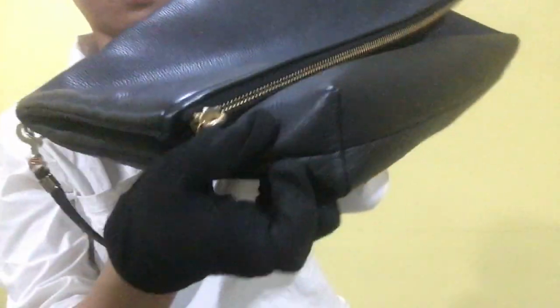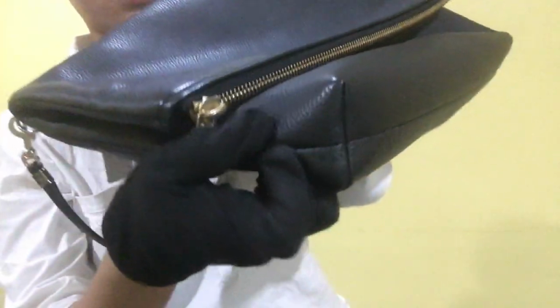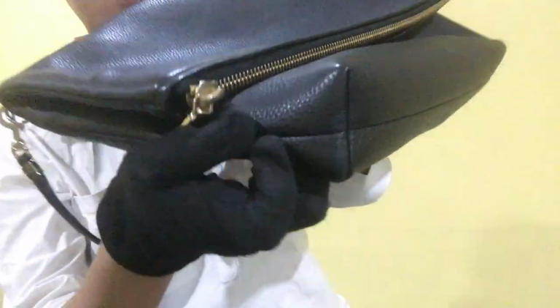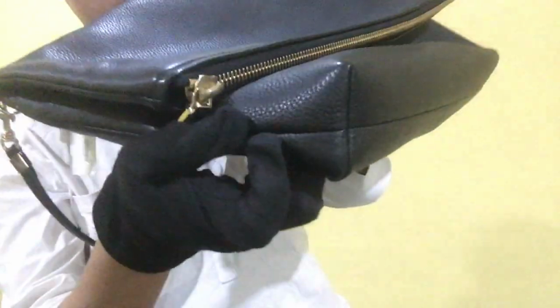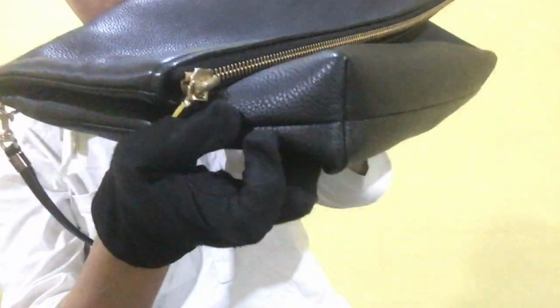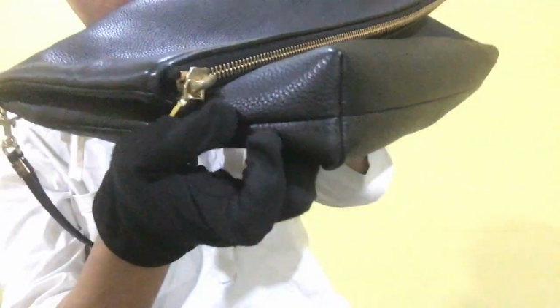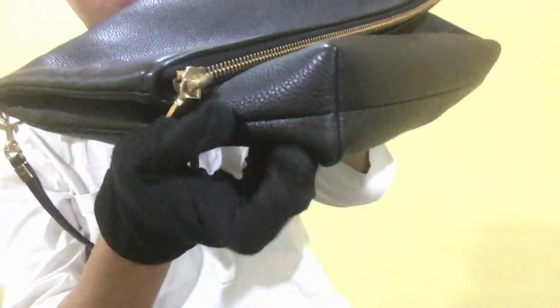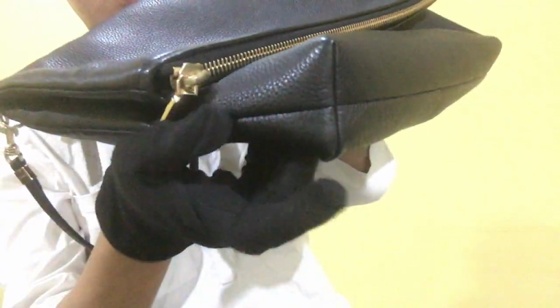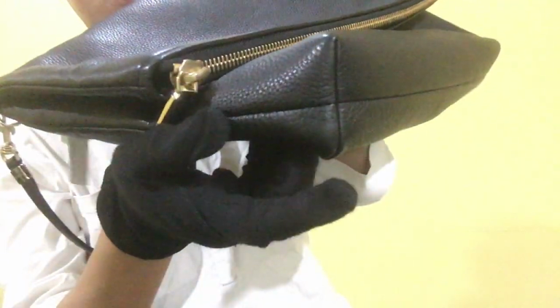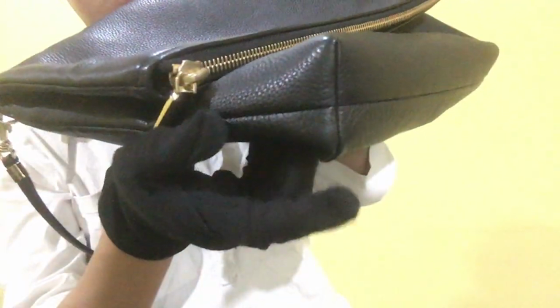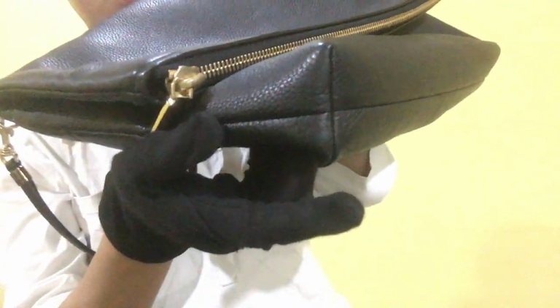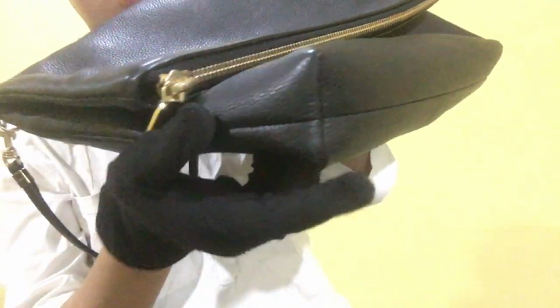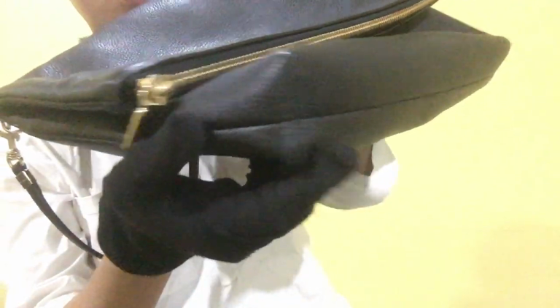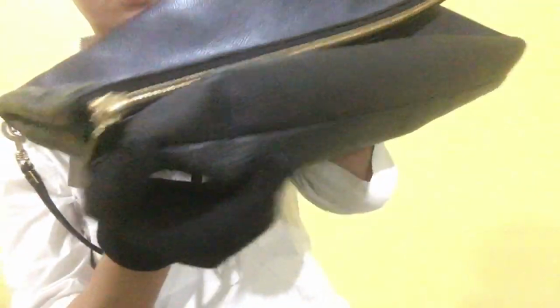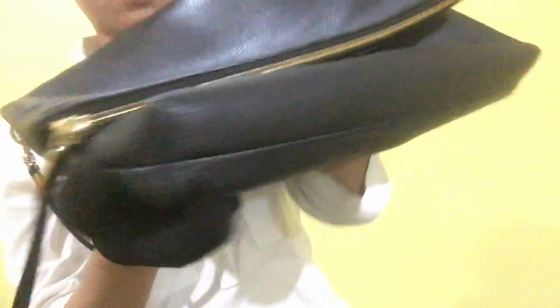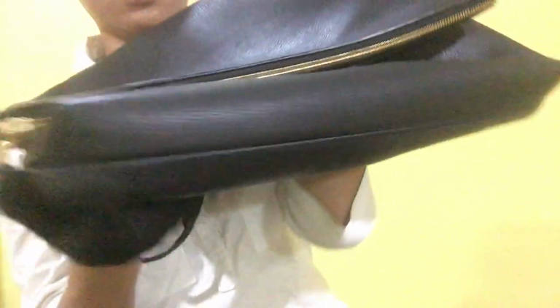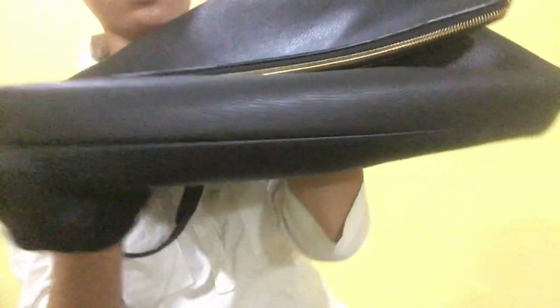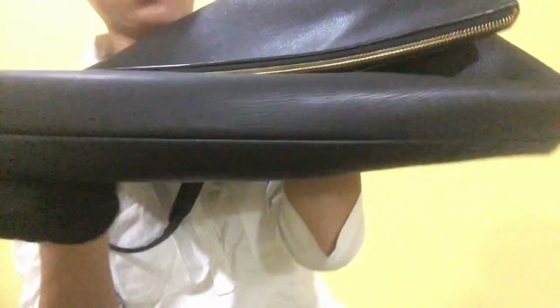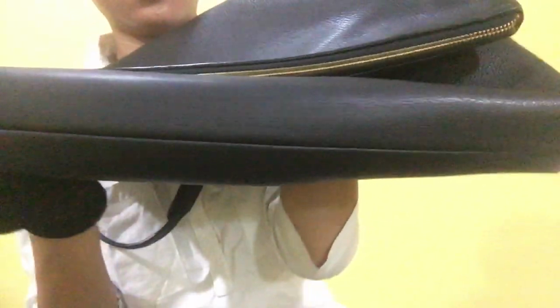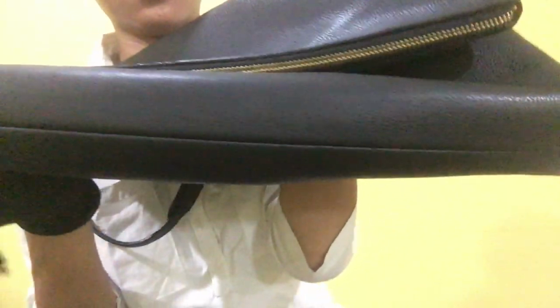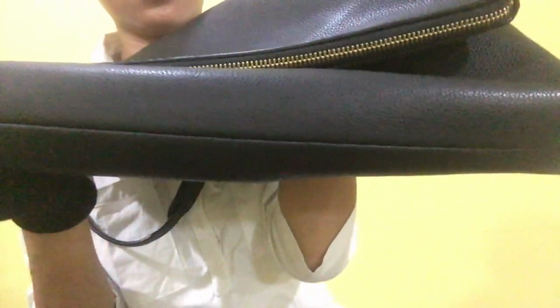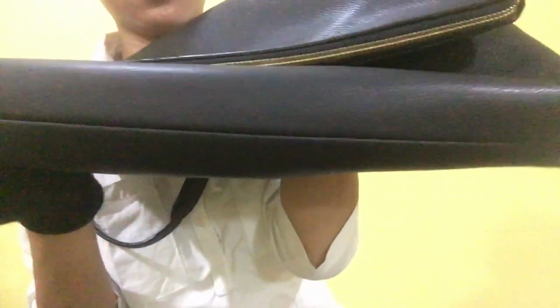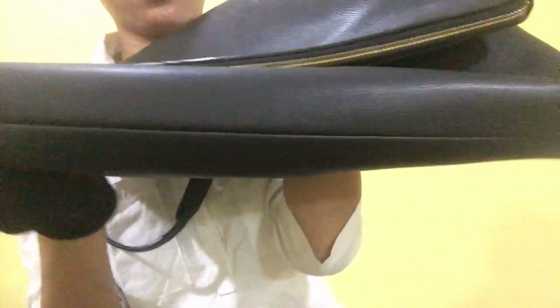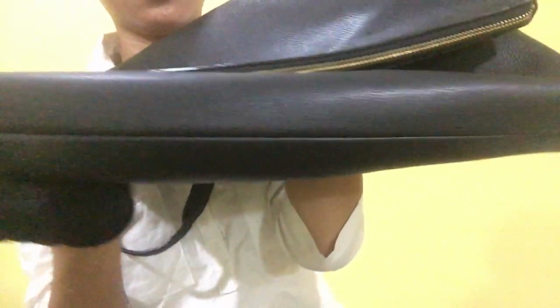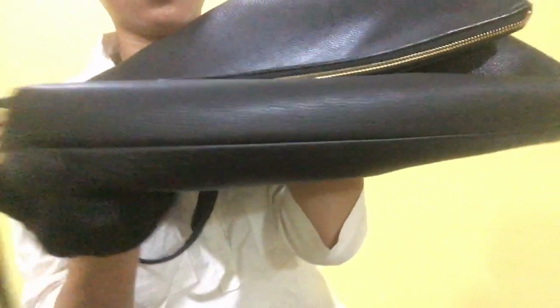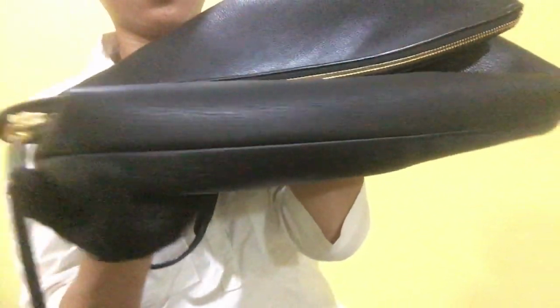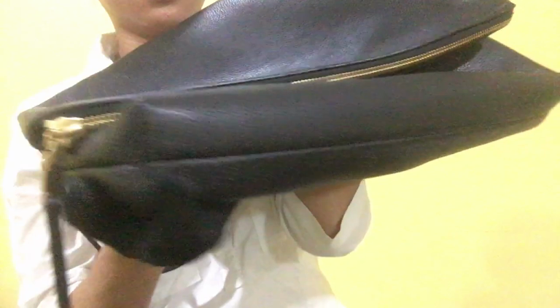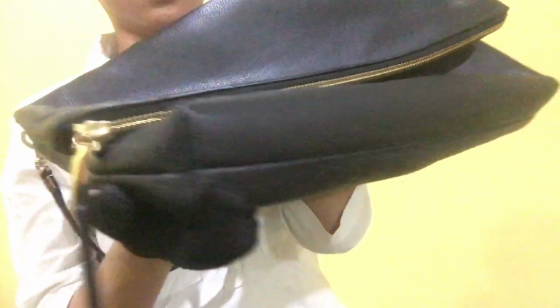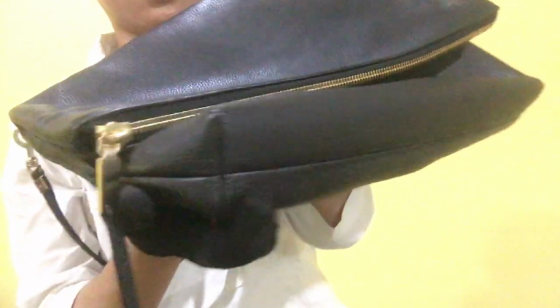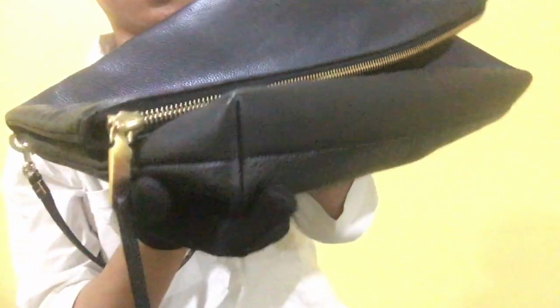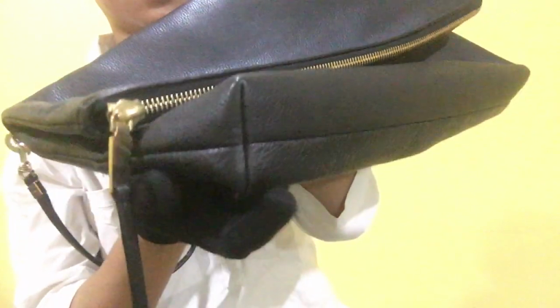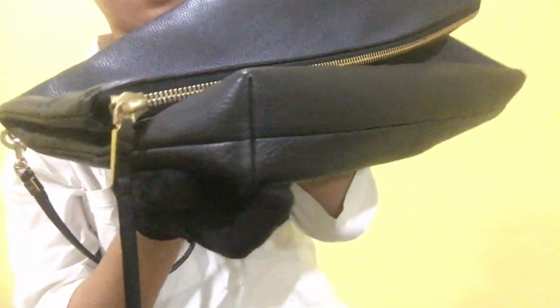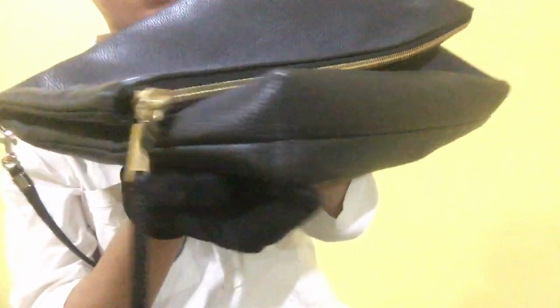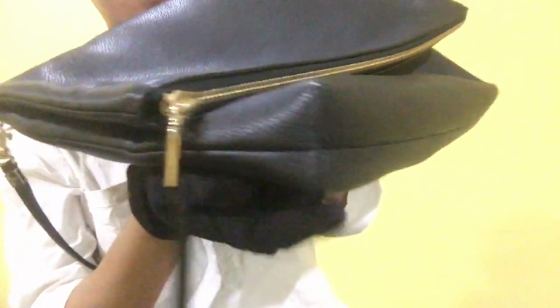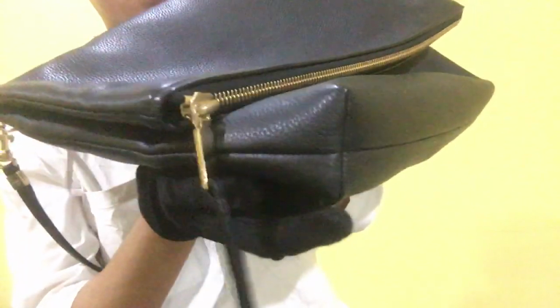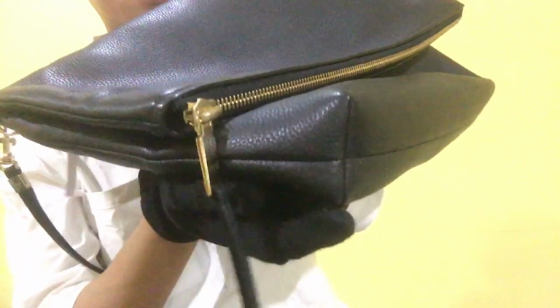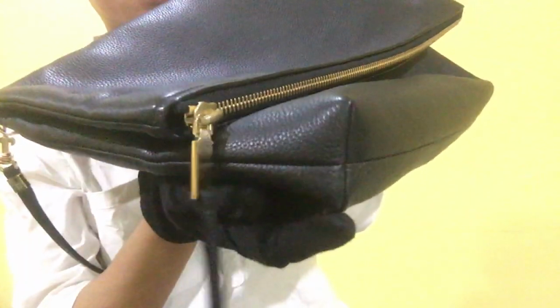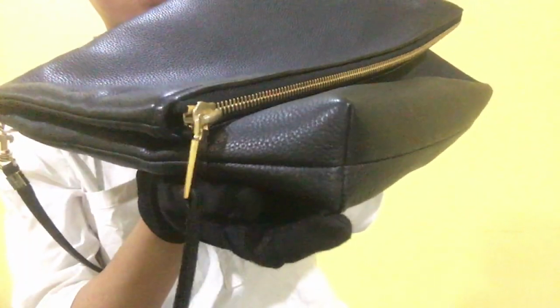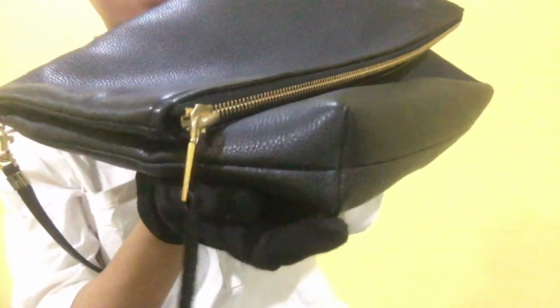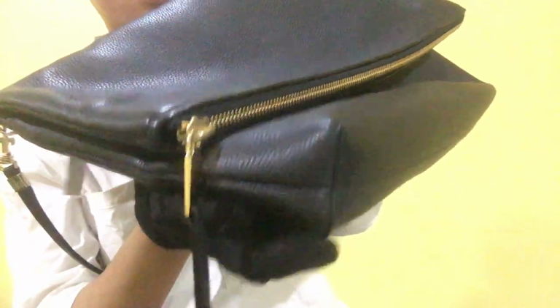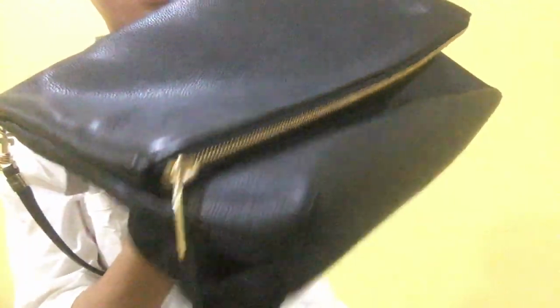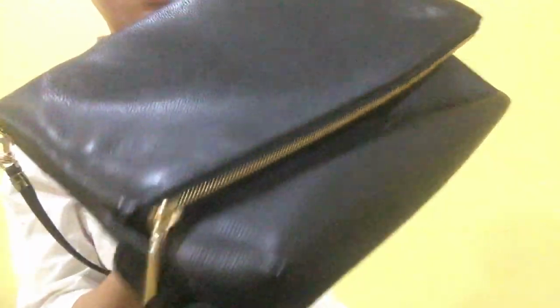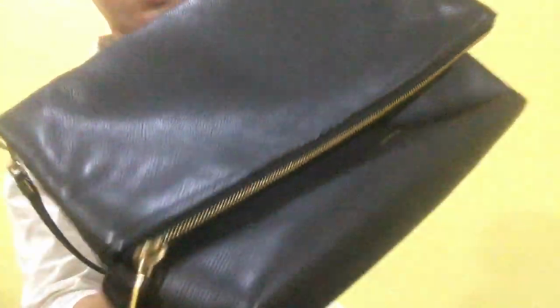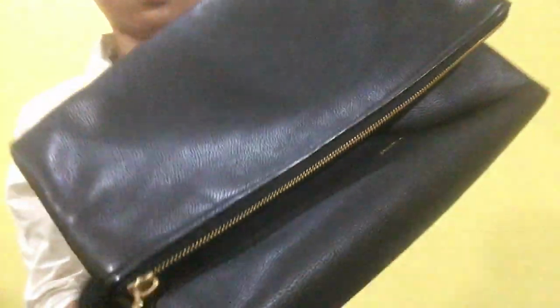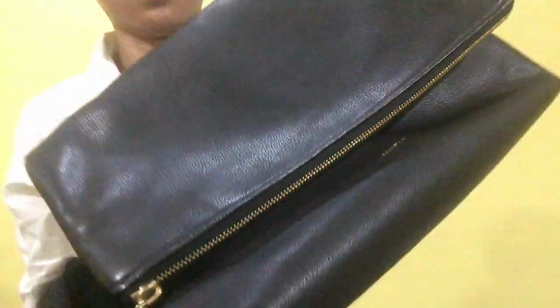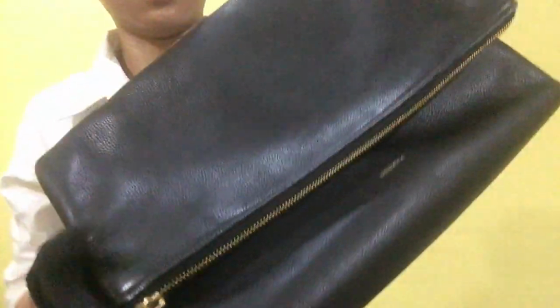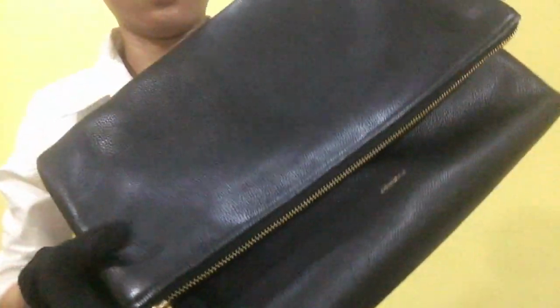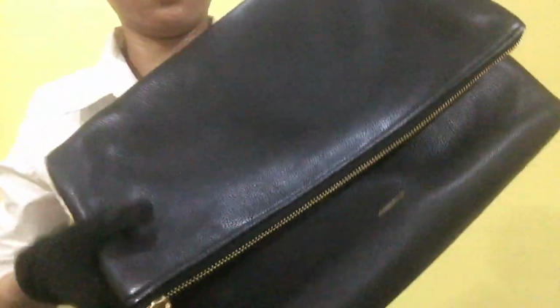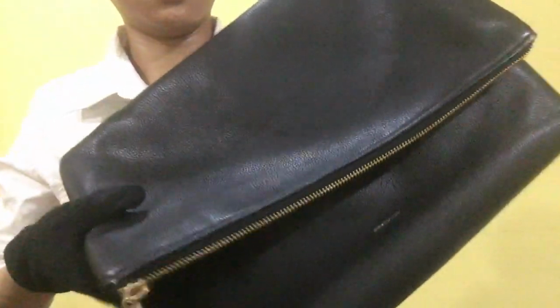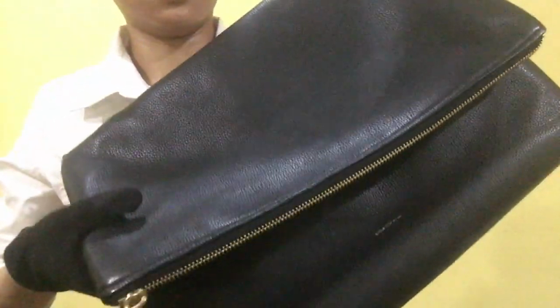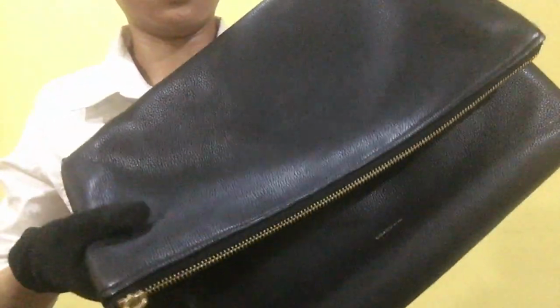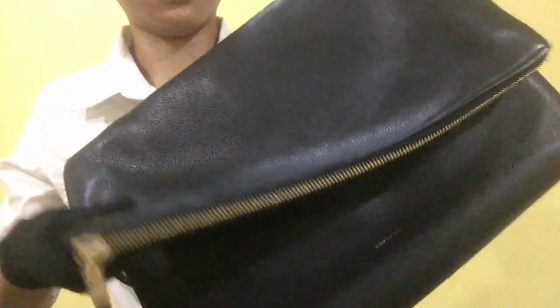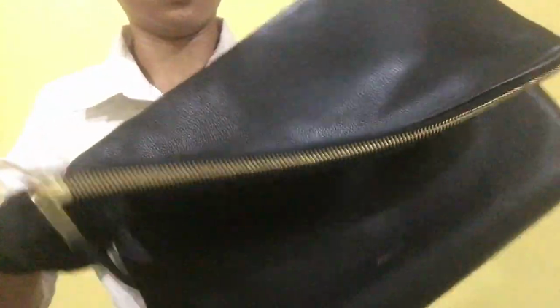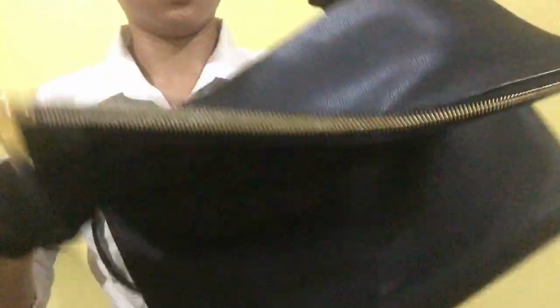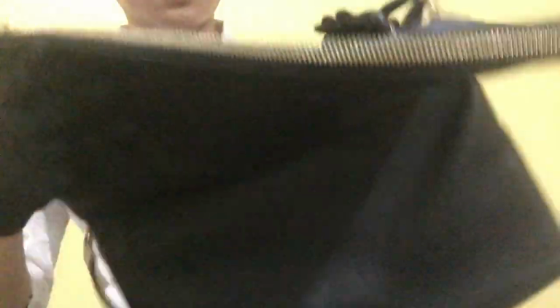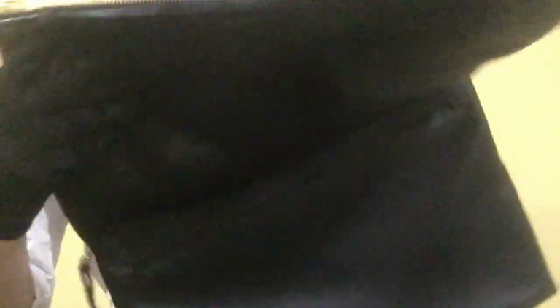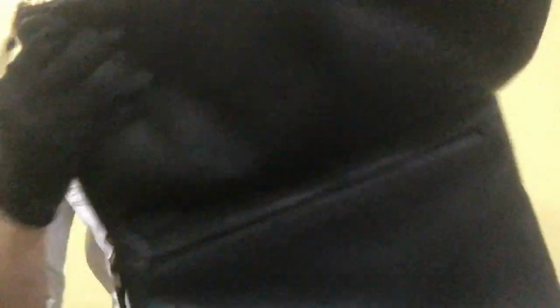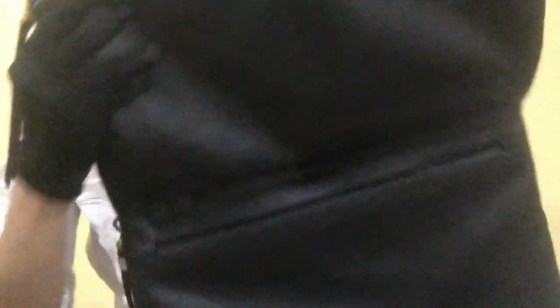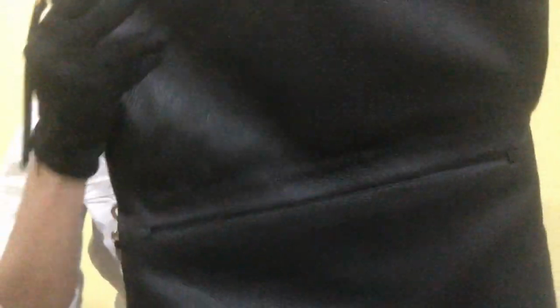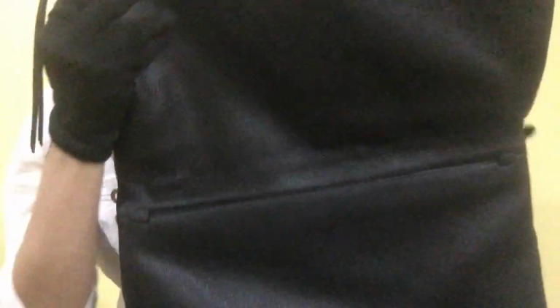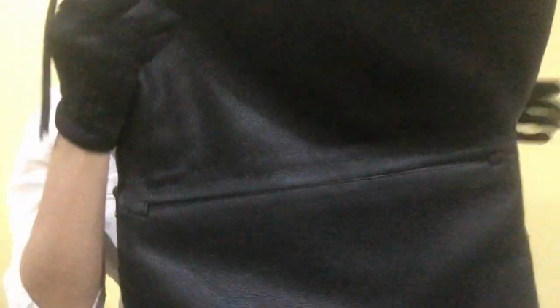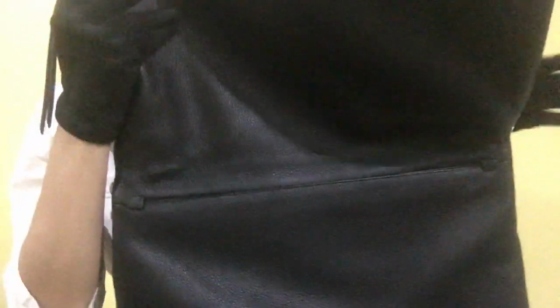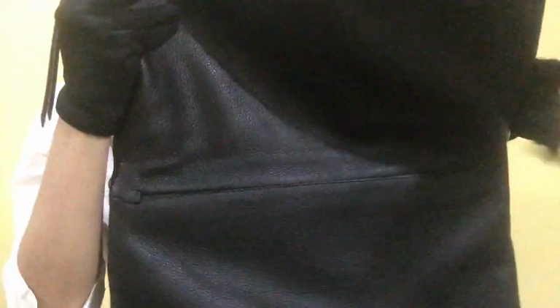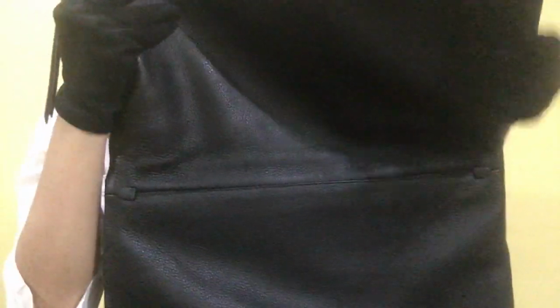But overall, the material is clean. It does not have any scratches or stains on the bottom area.